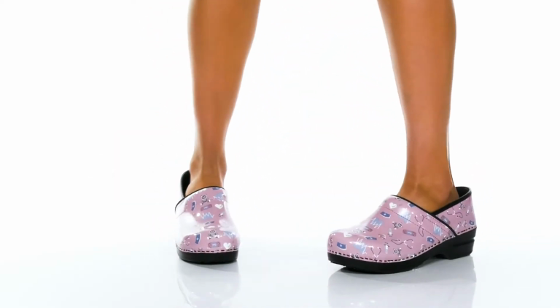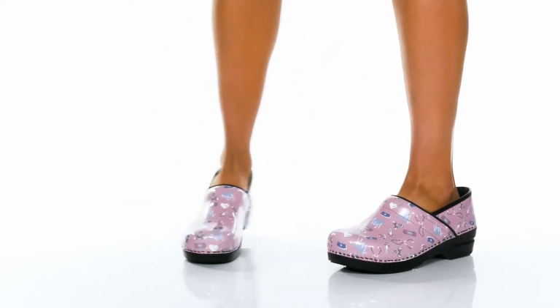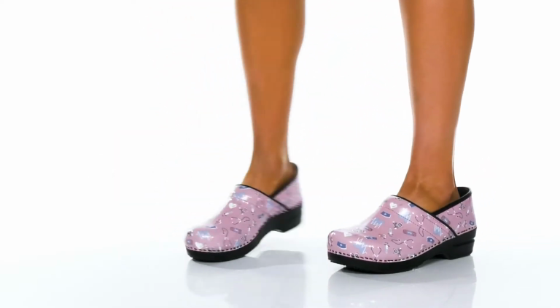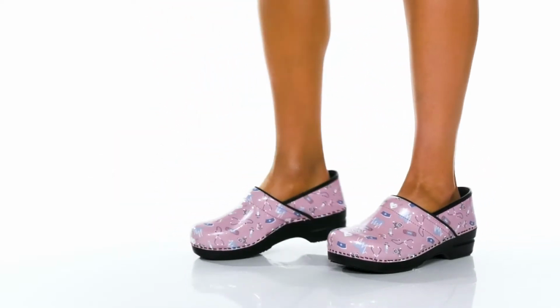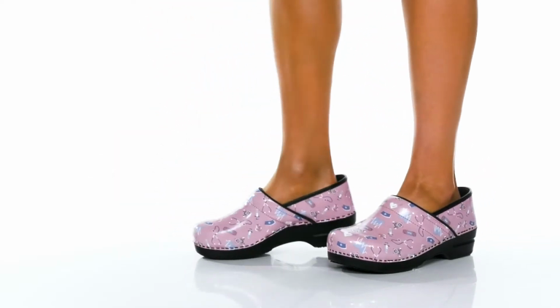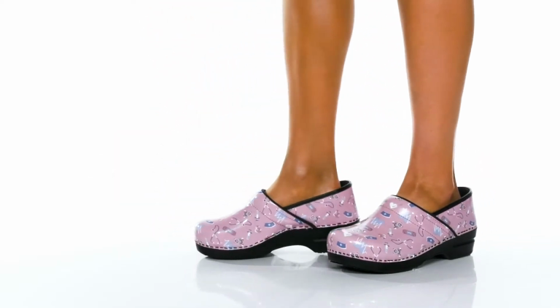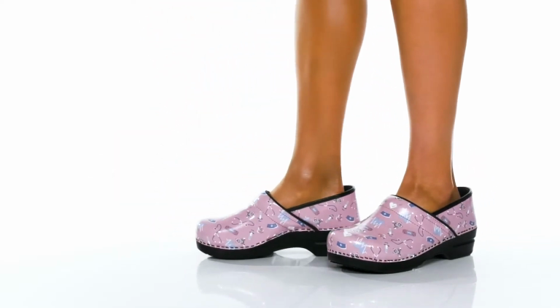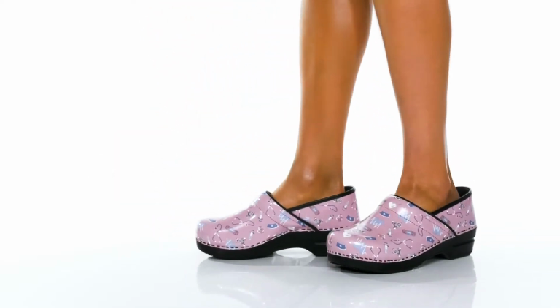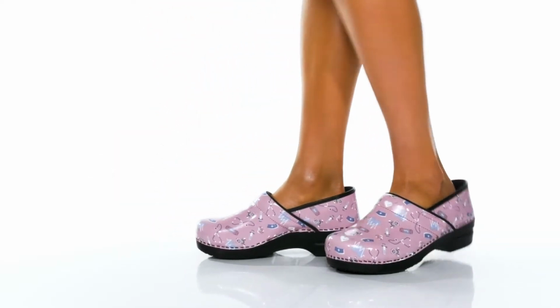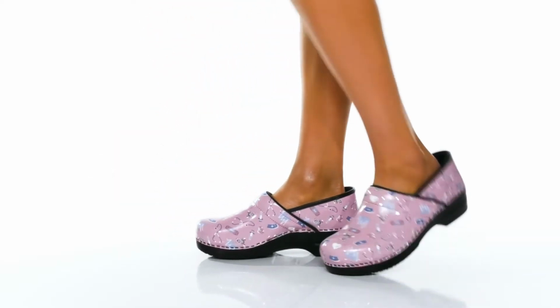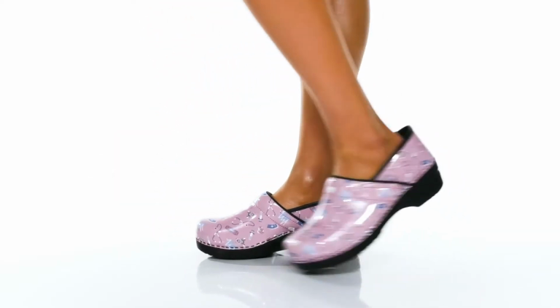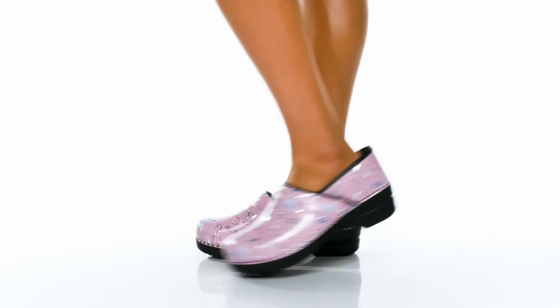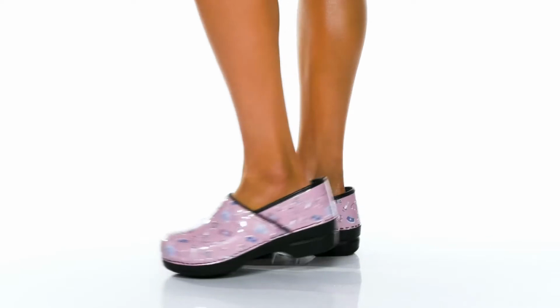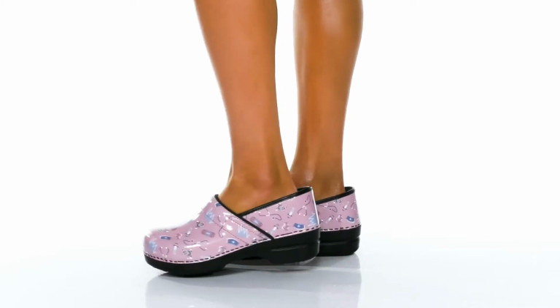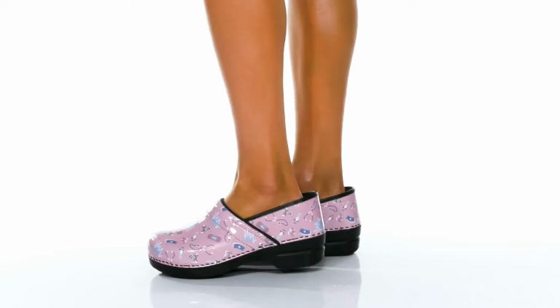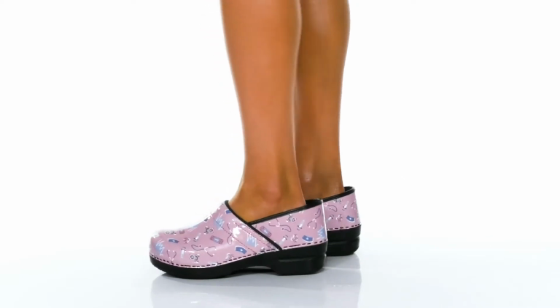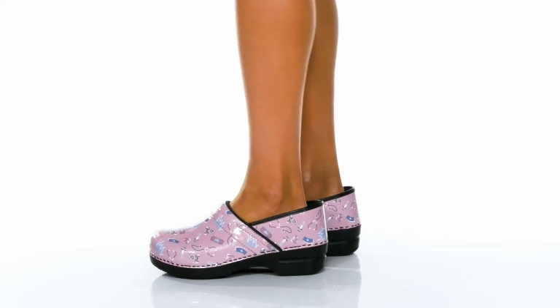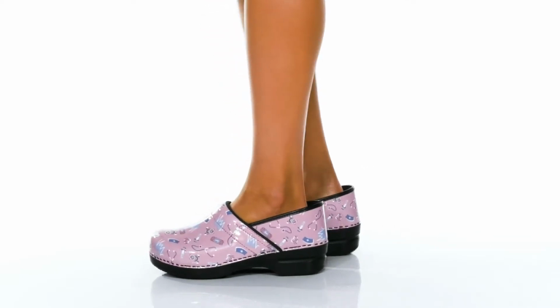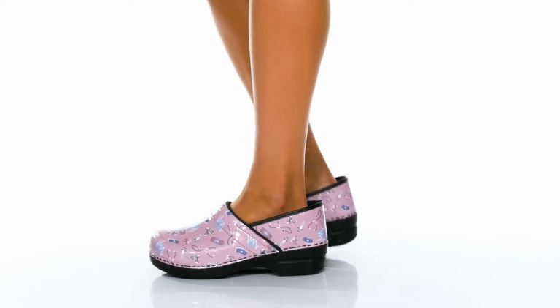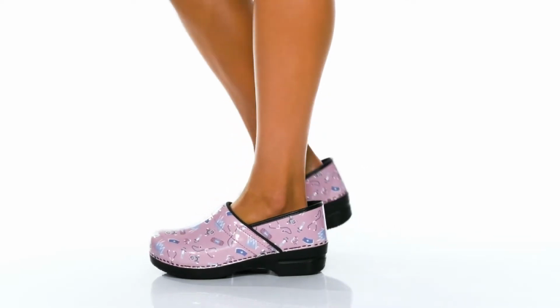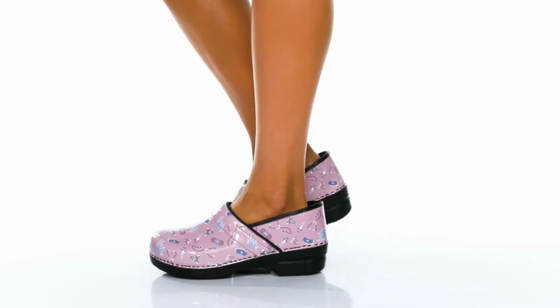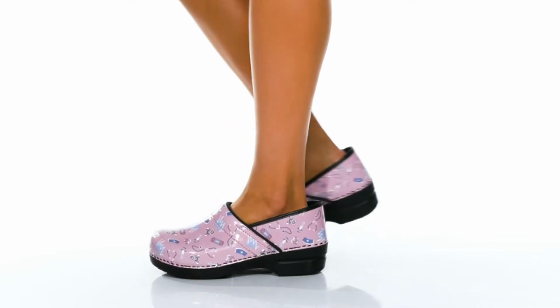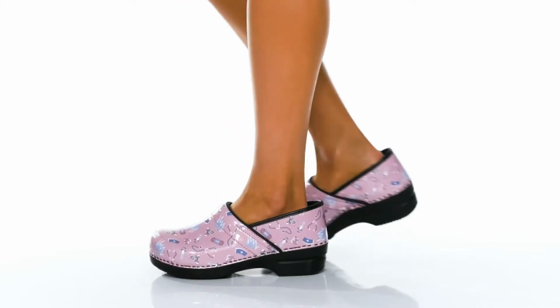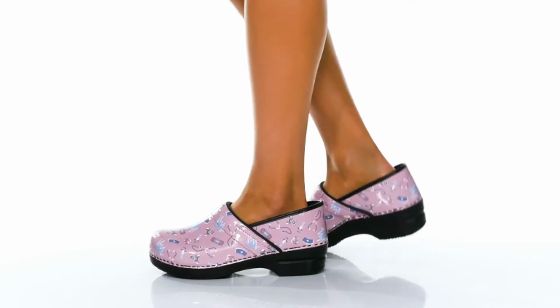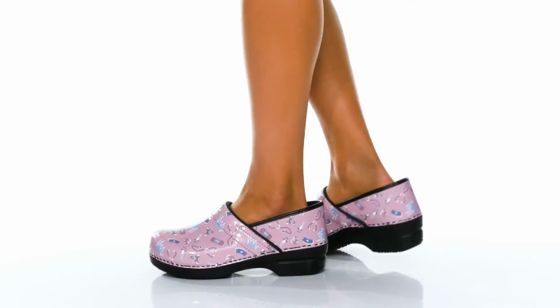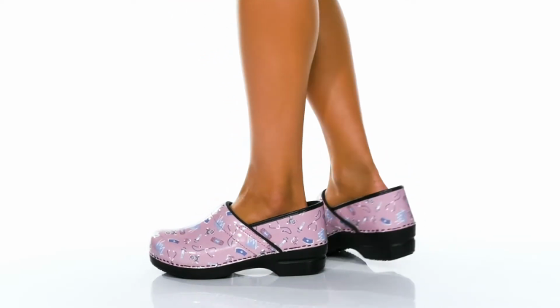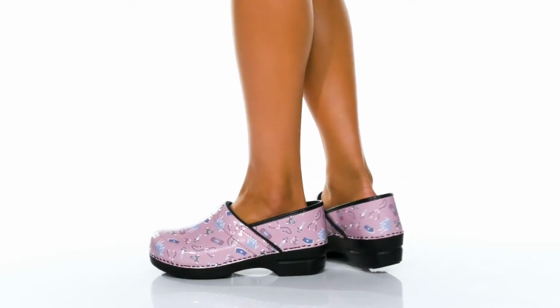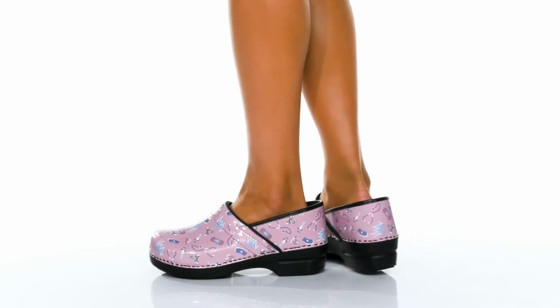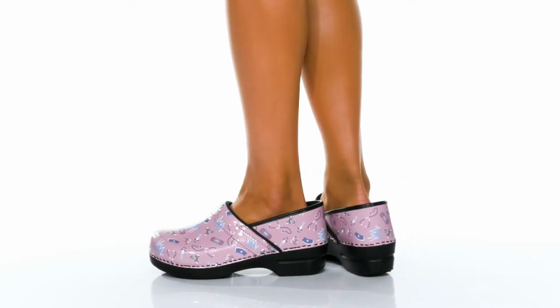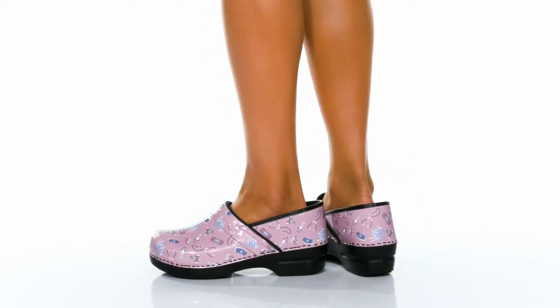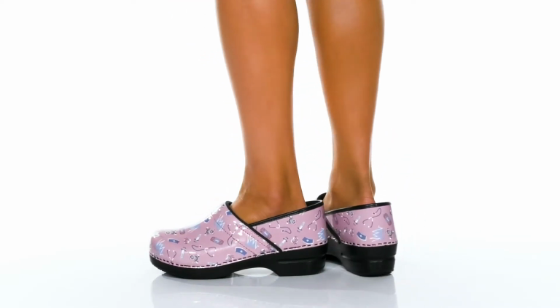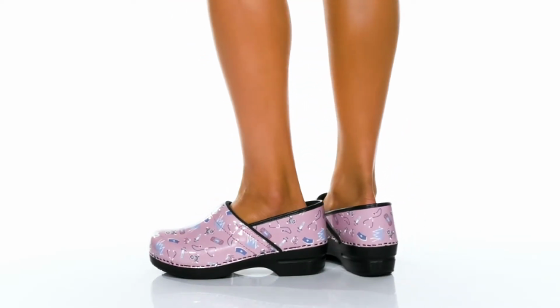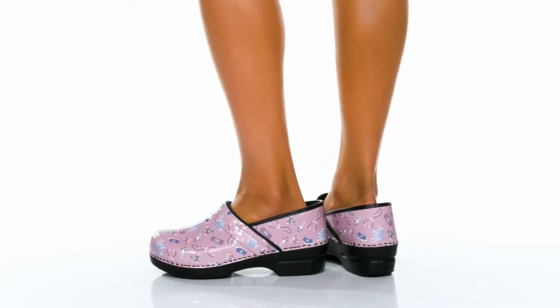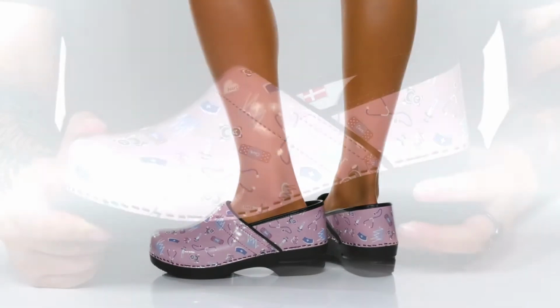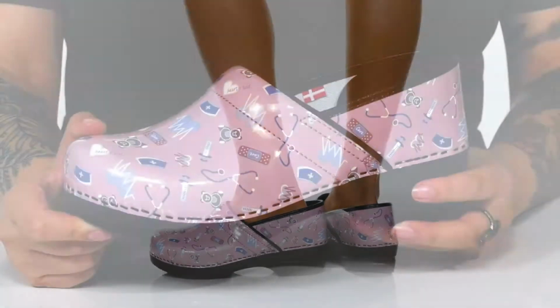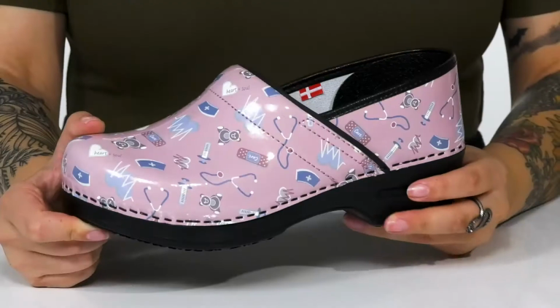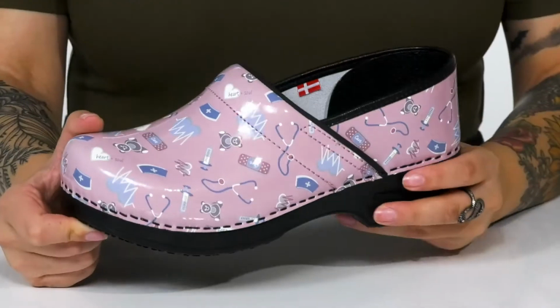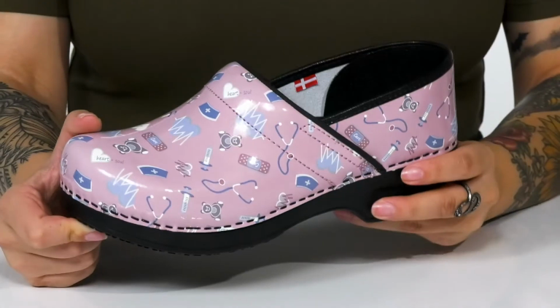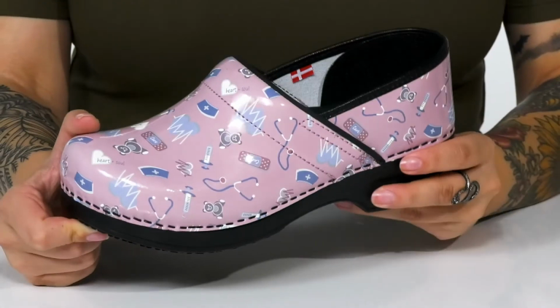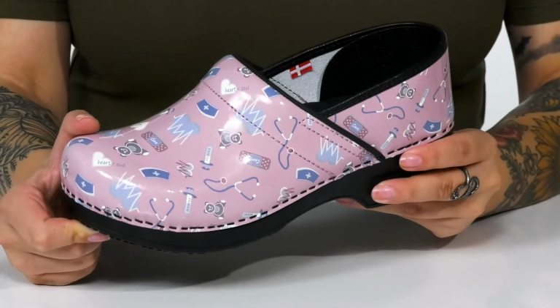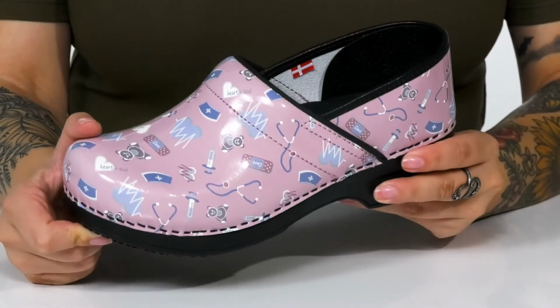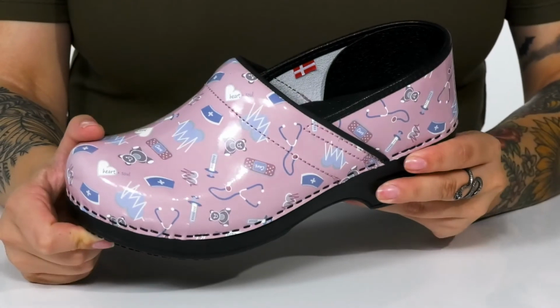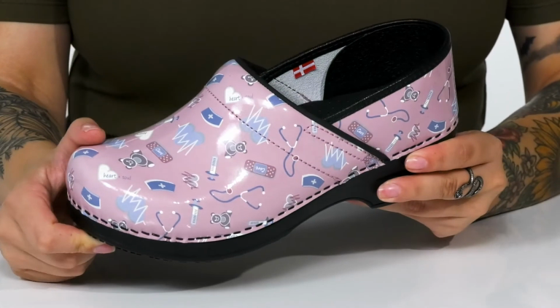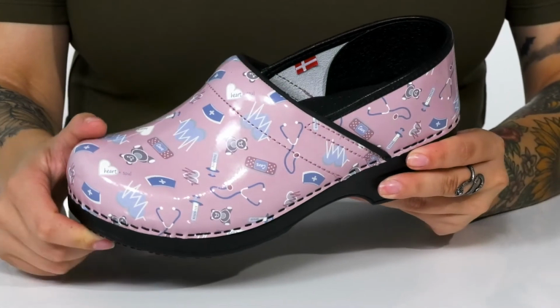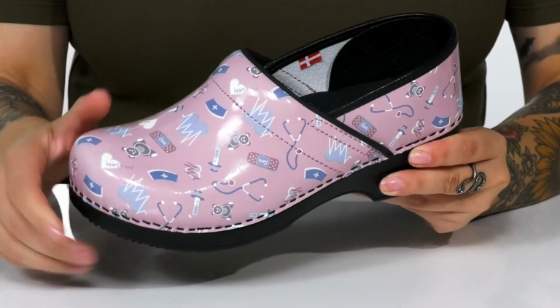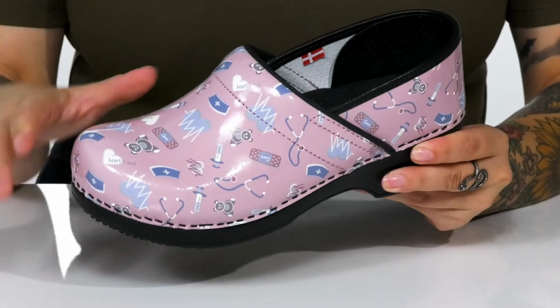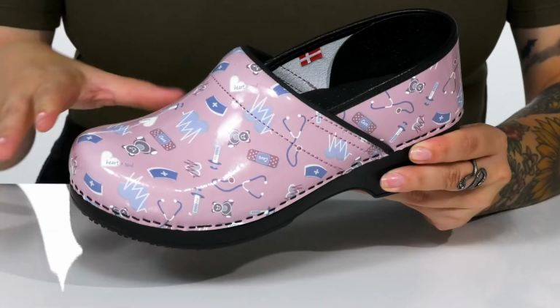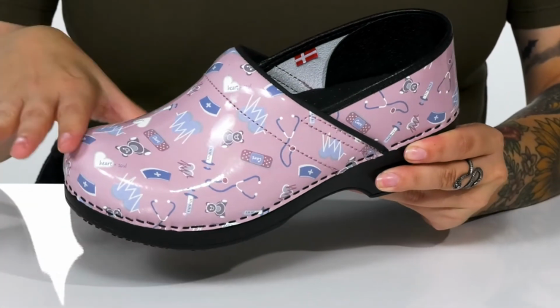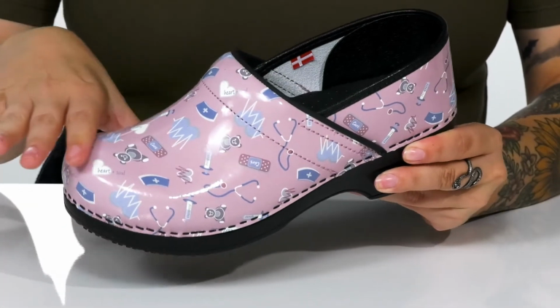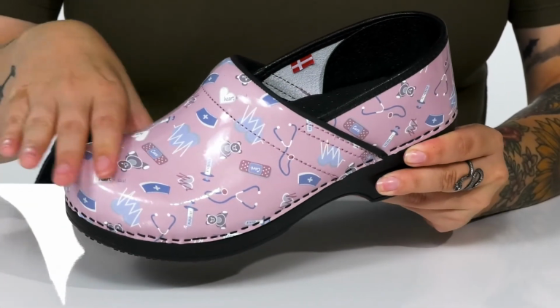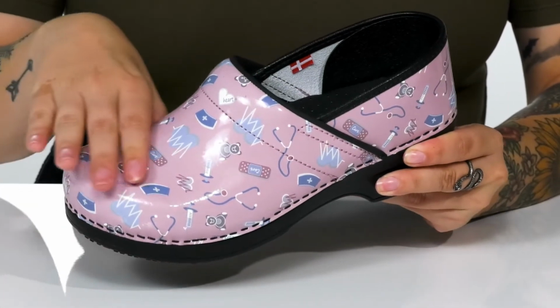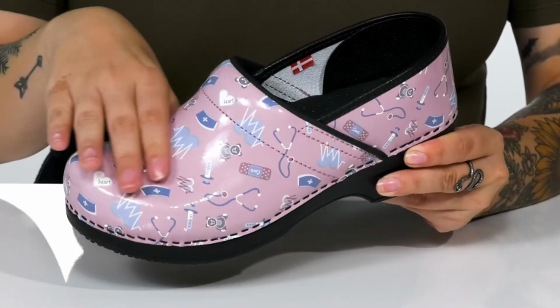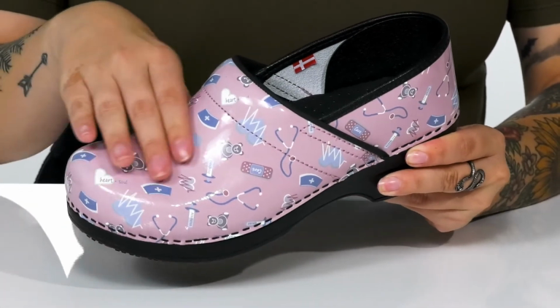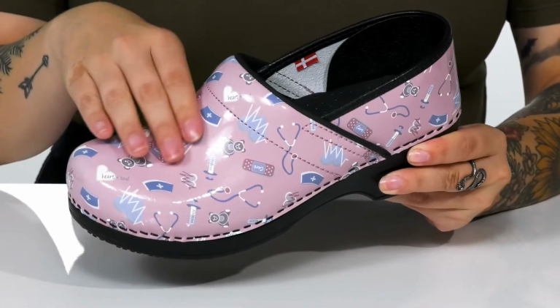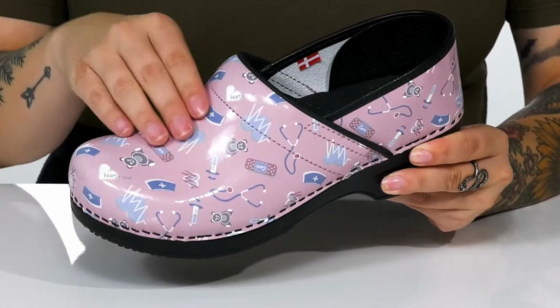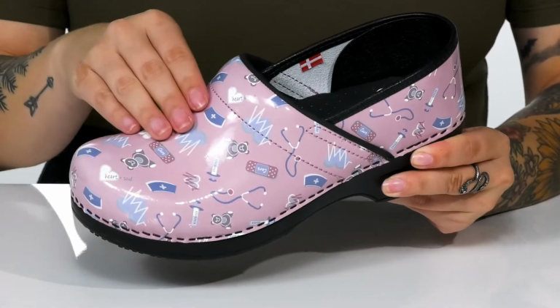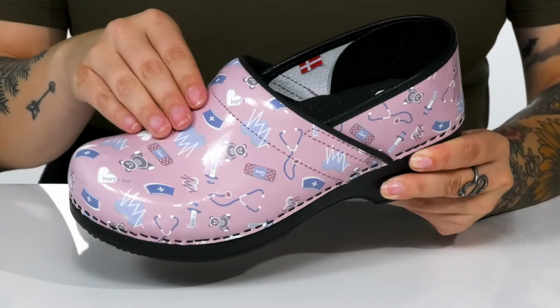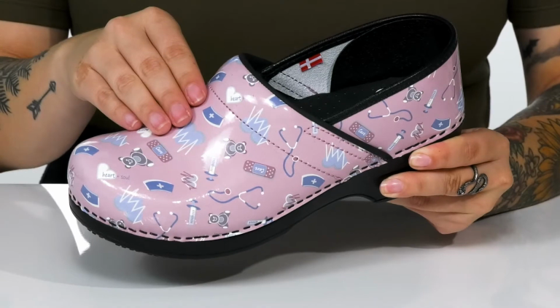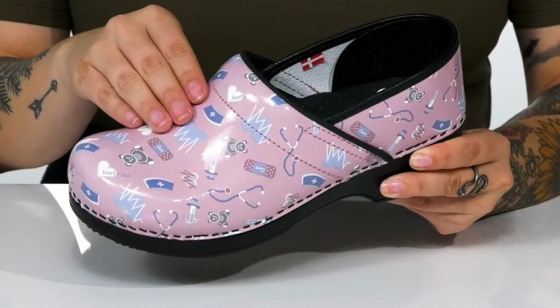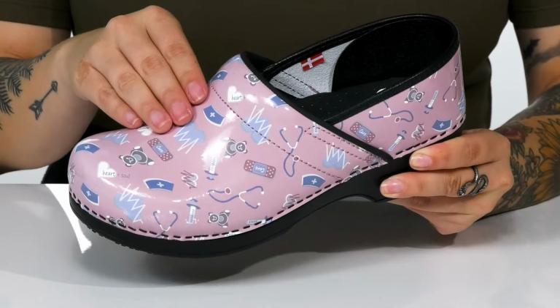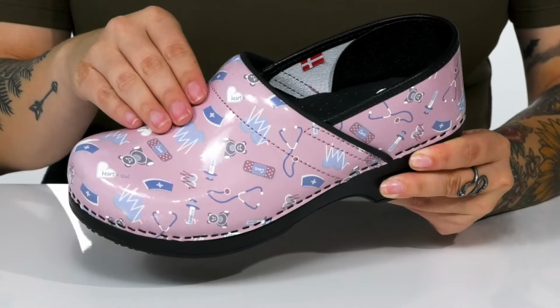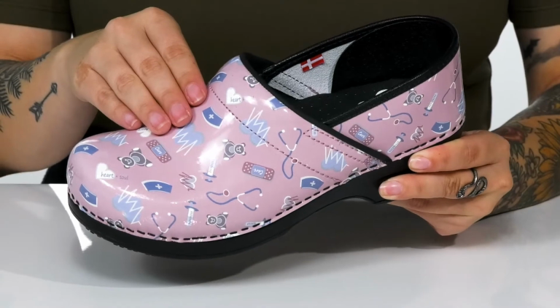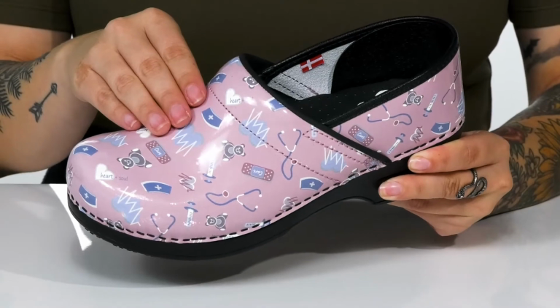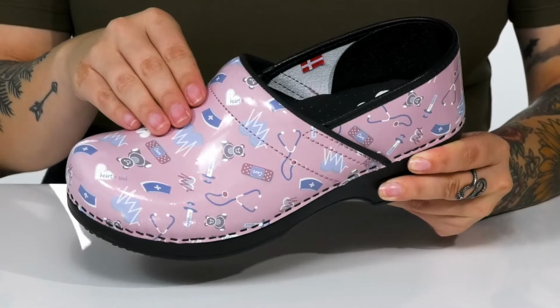Show off how much you love your job with this slip-on style. There is a patent leather upper with an all-over nurse-like design.